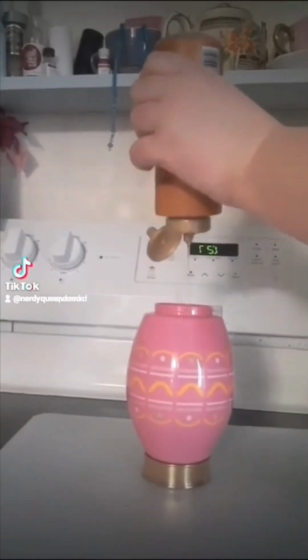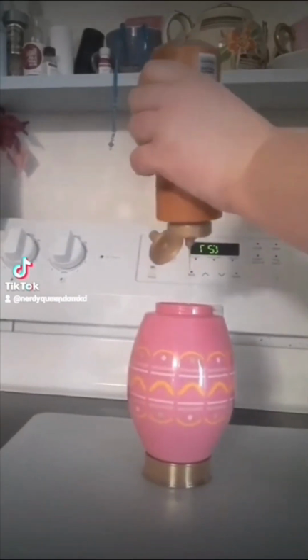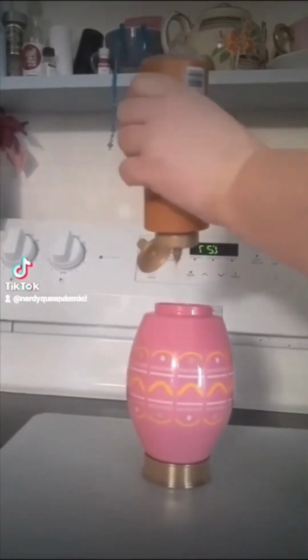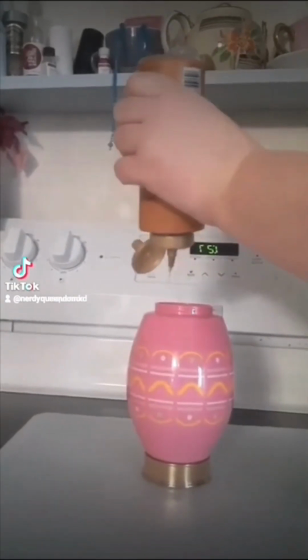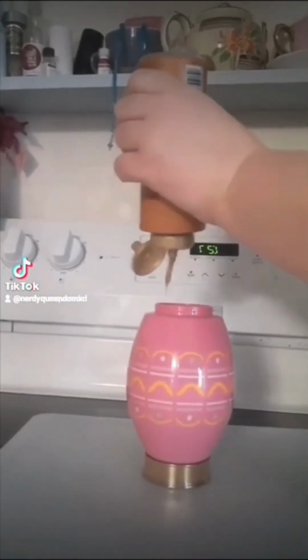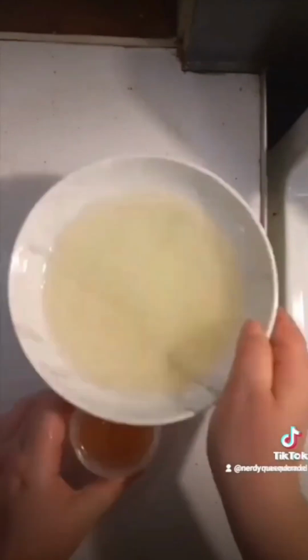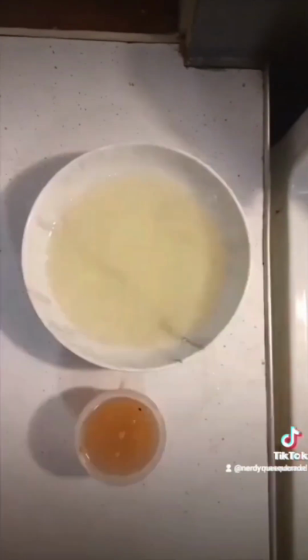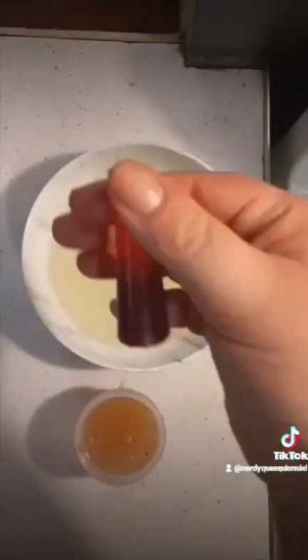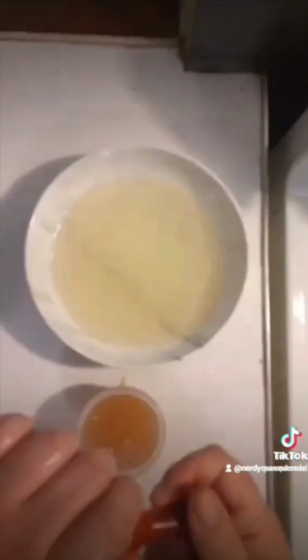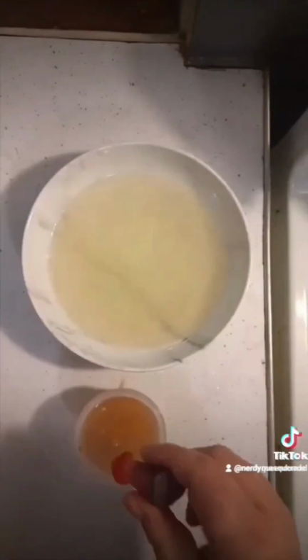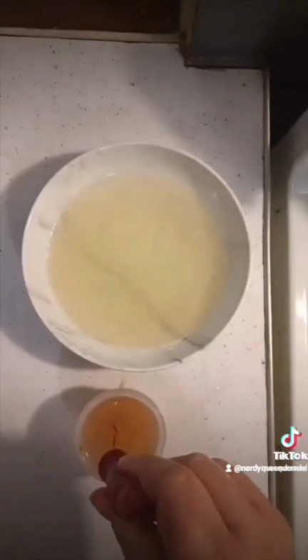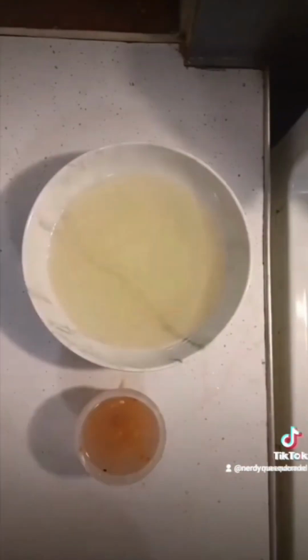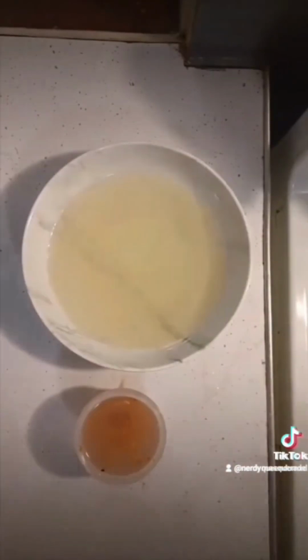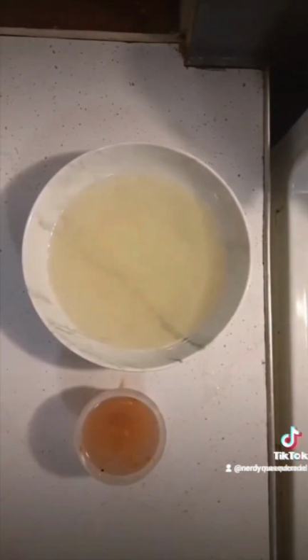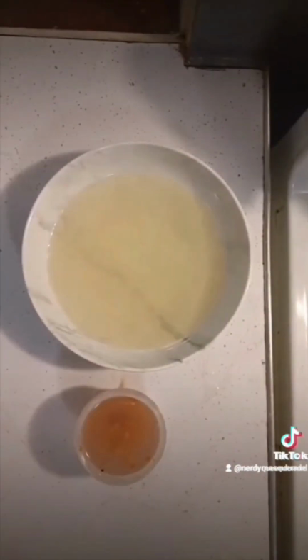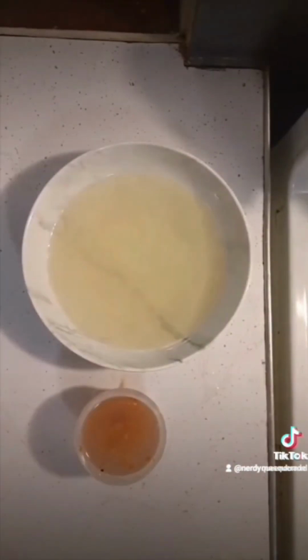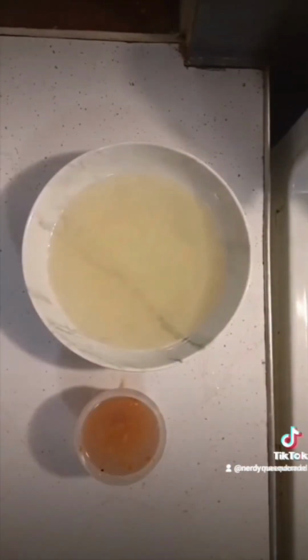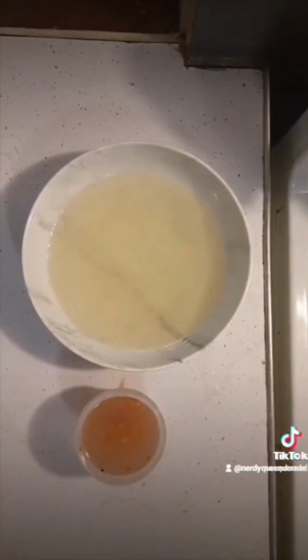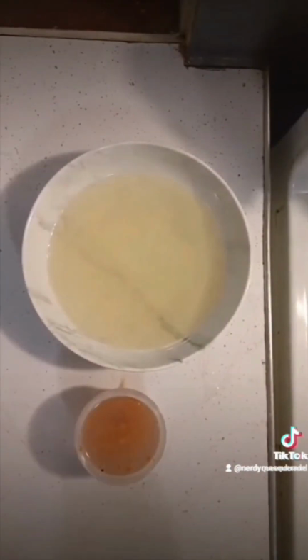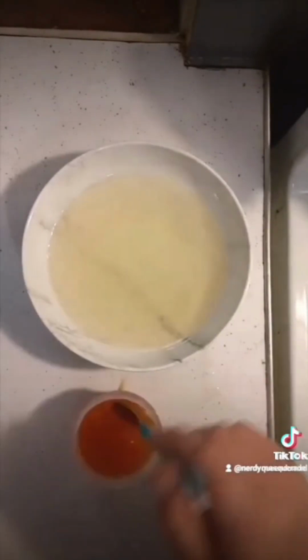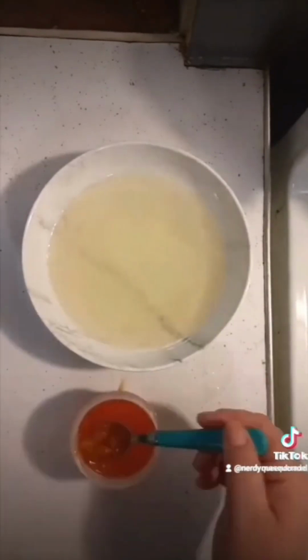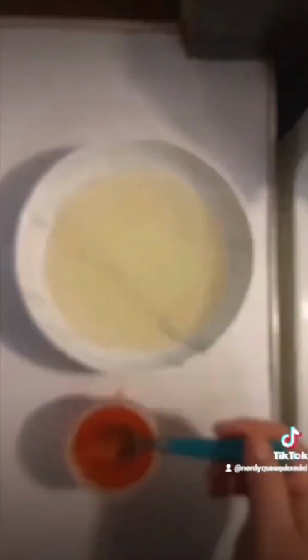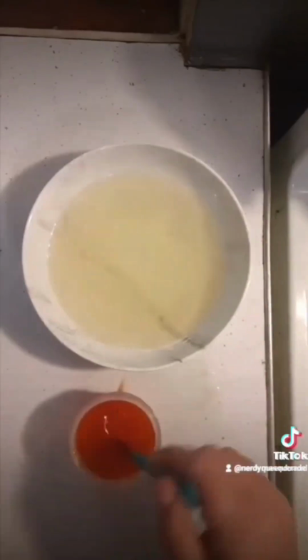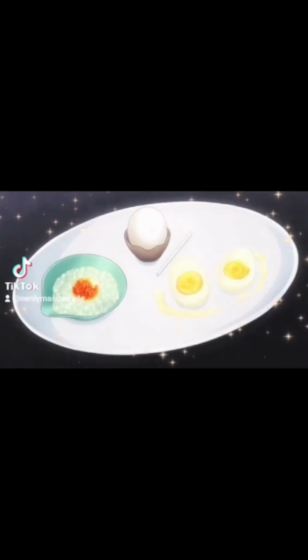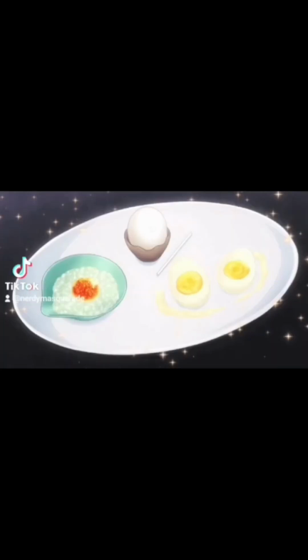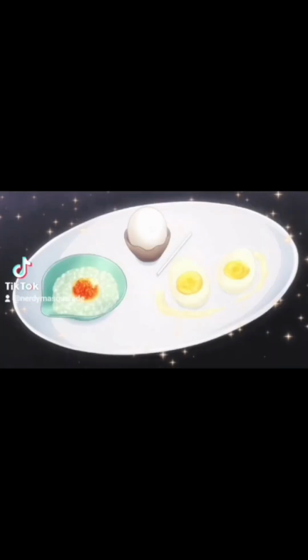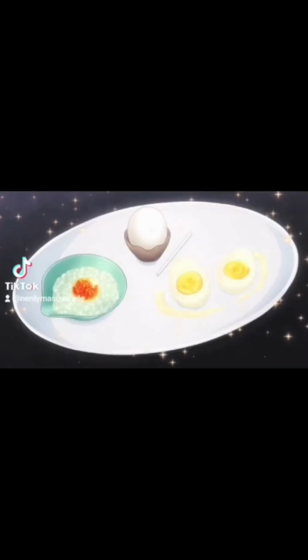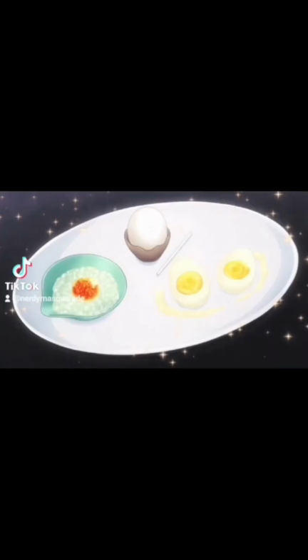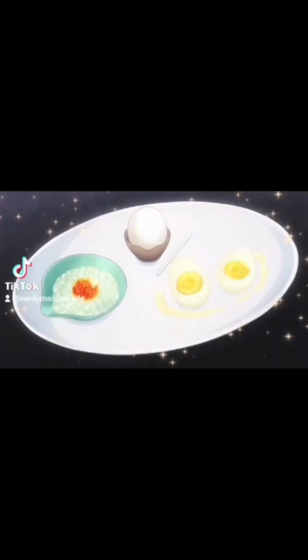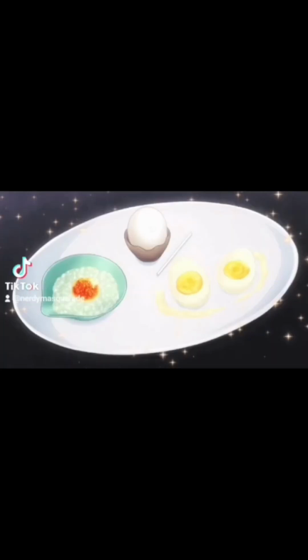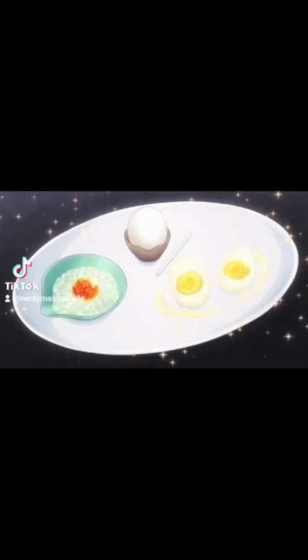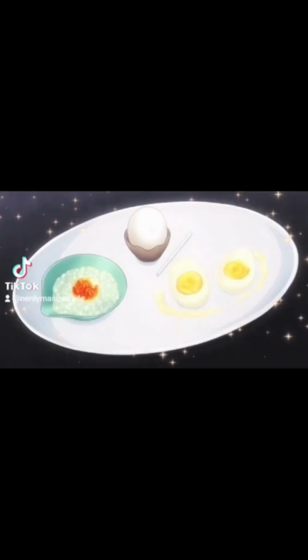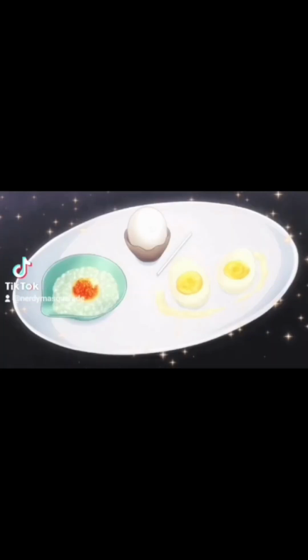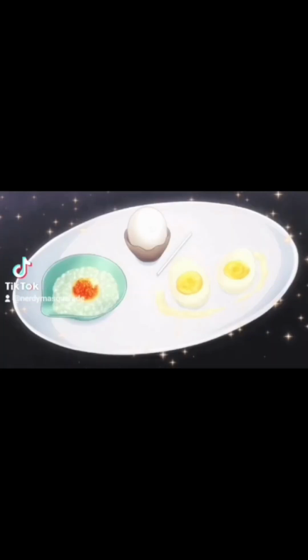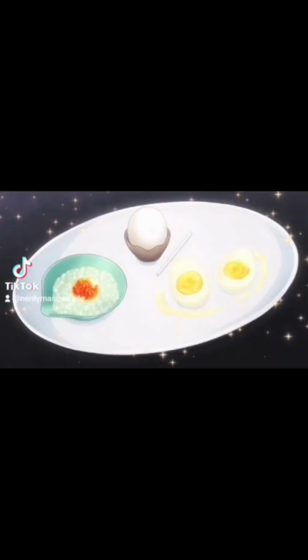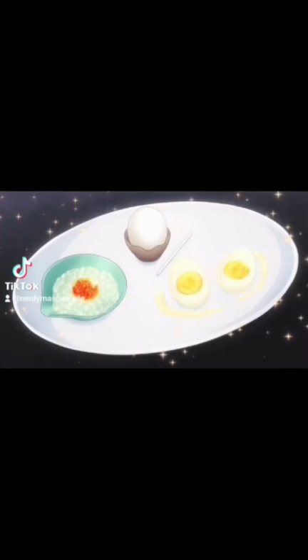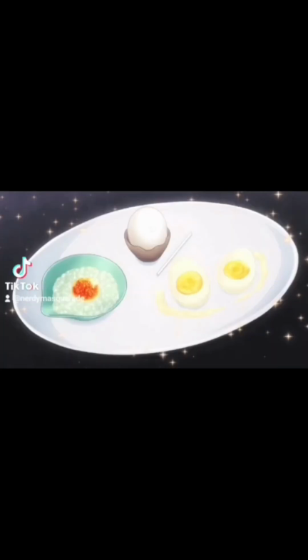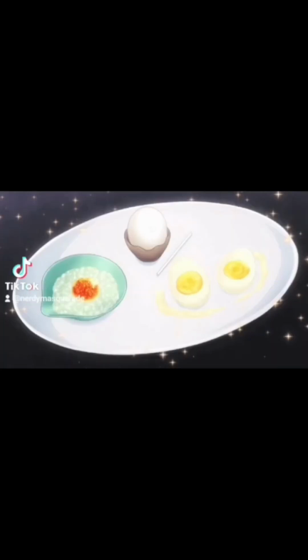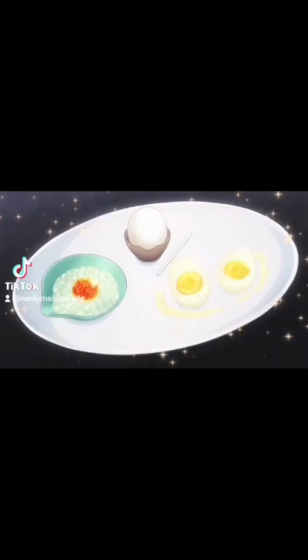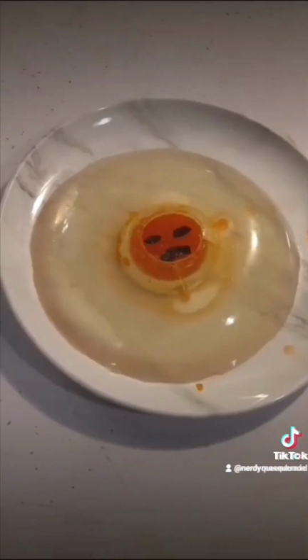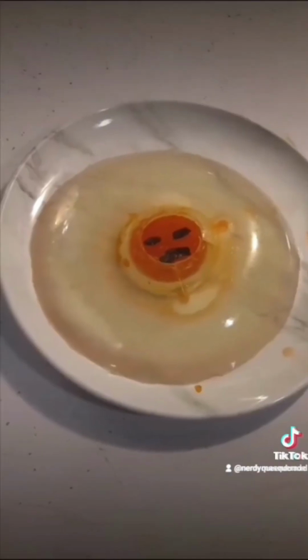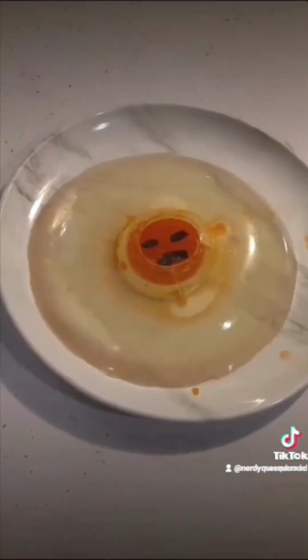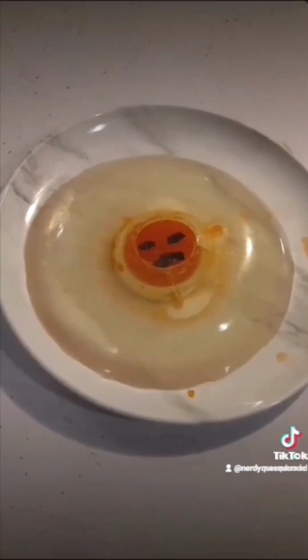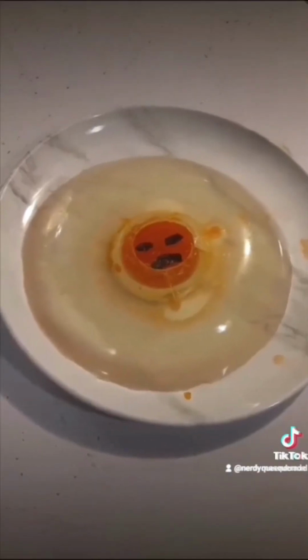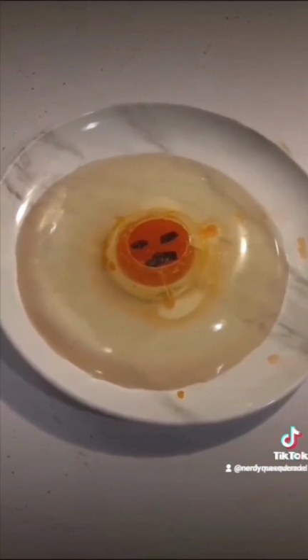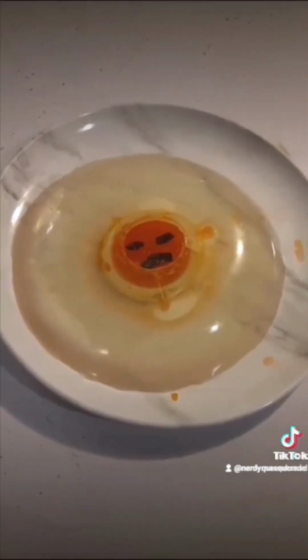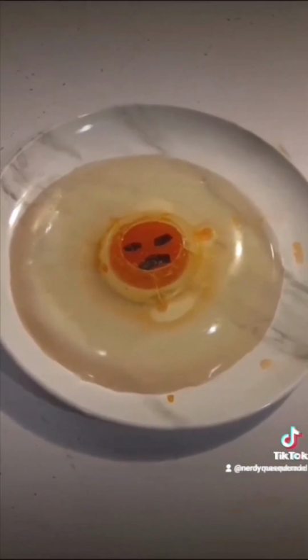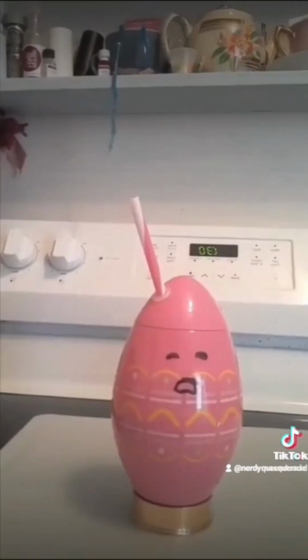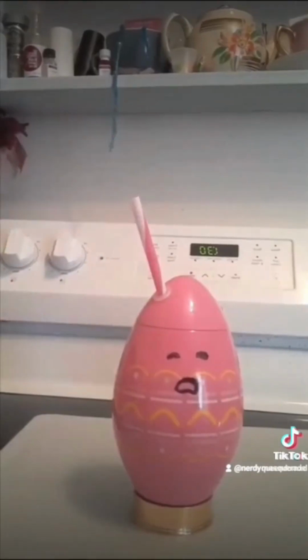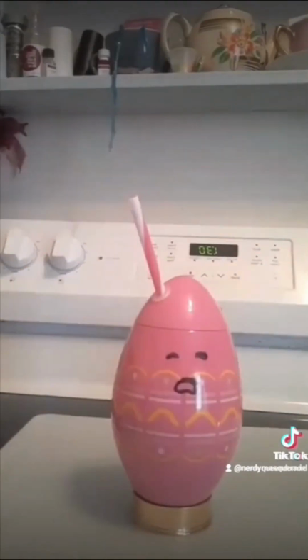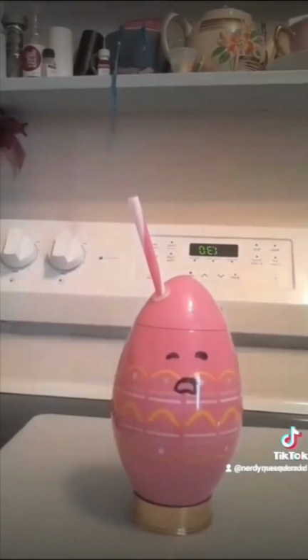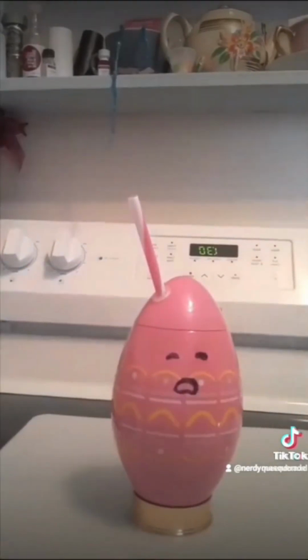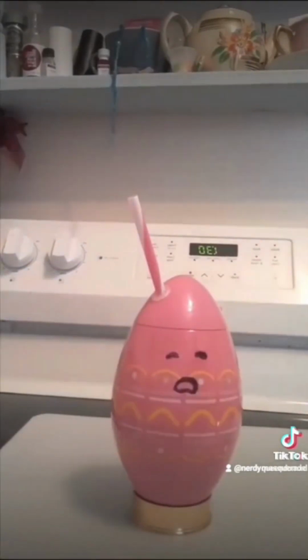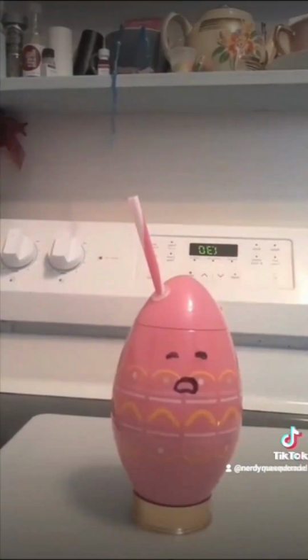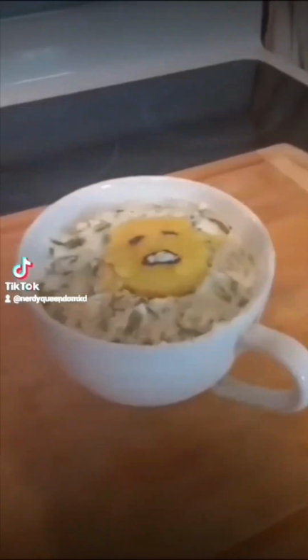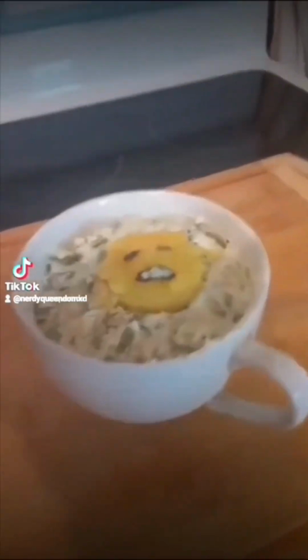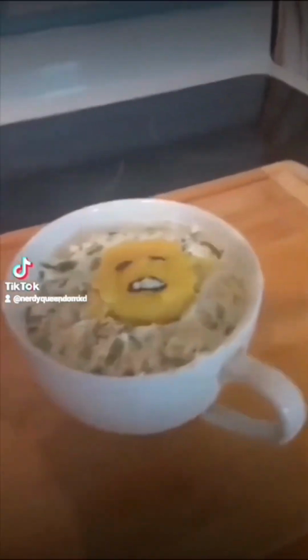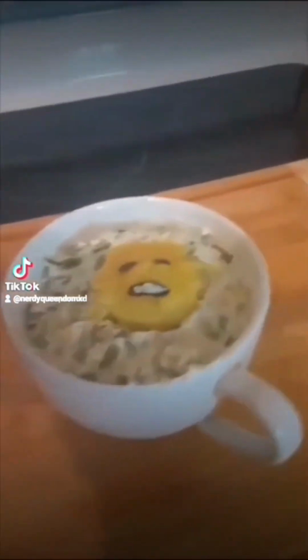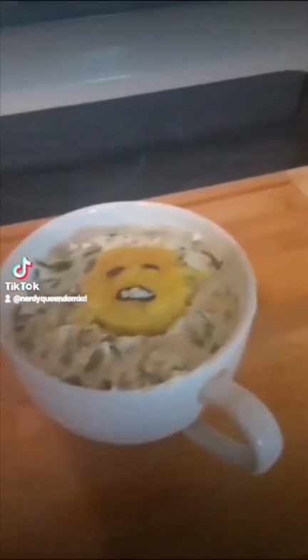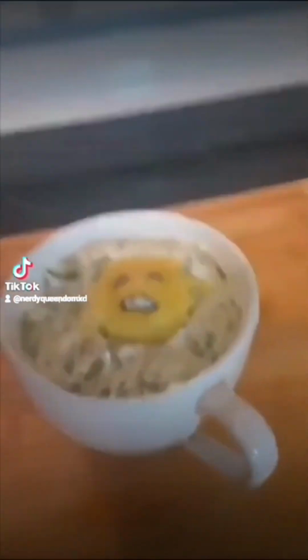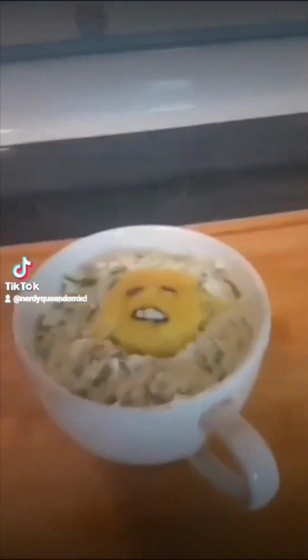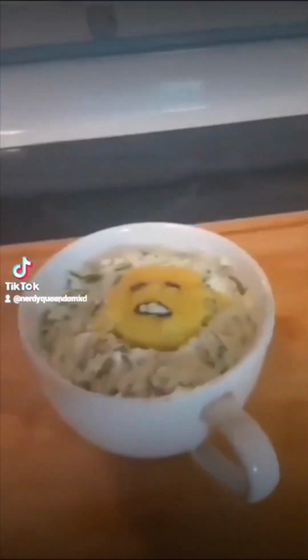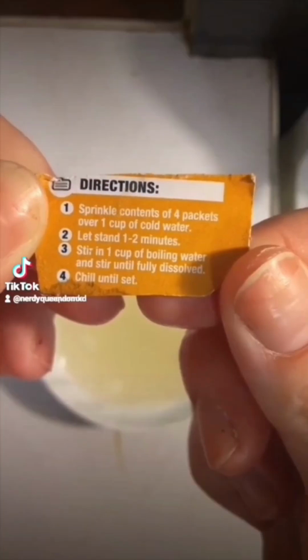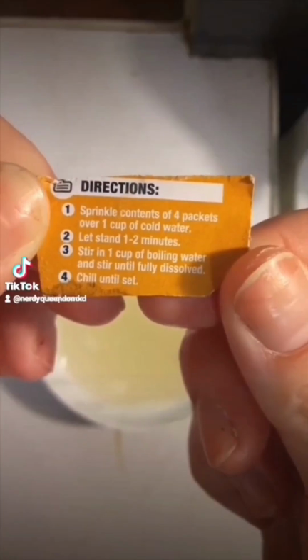Today's theme comes from Food Wars and it's the three forms of egg dishes. So let's get into it.